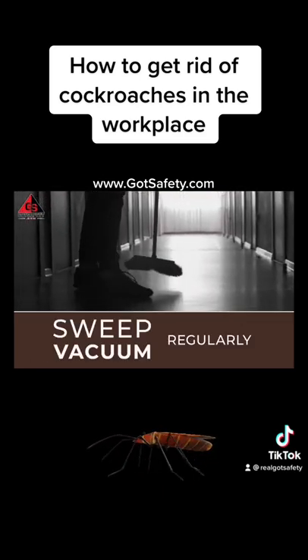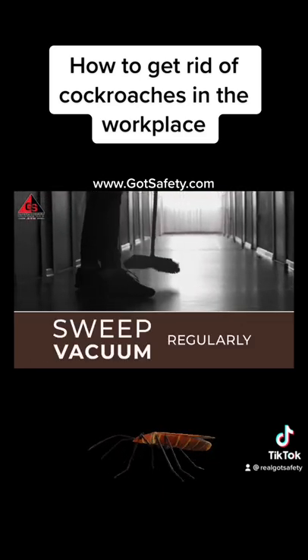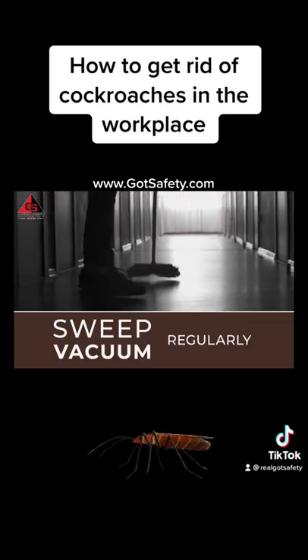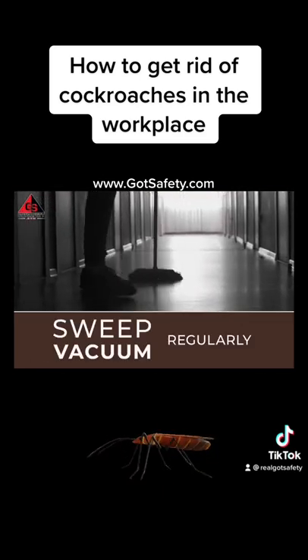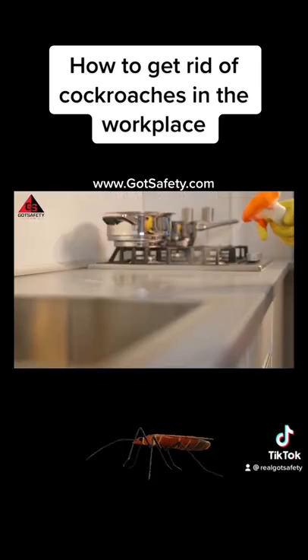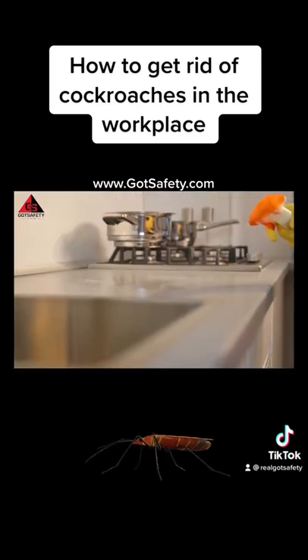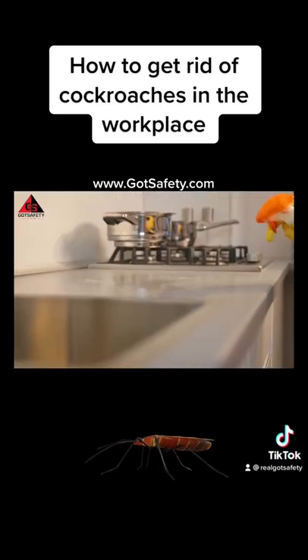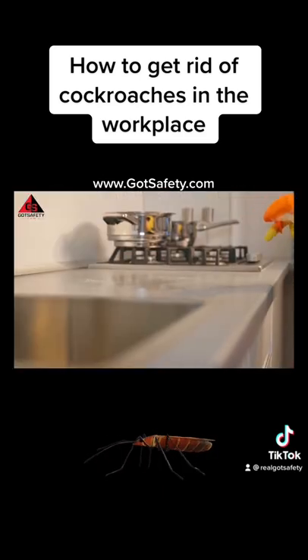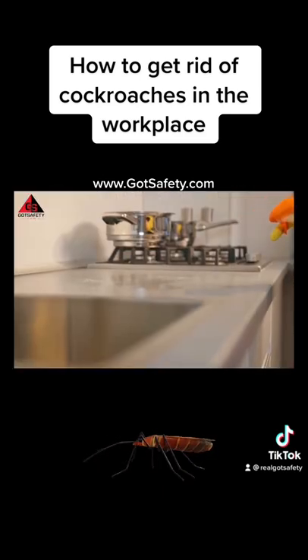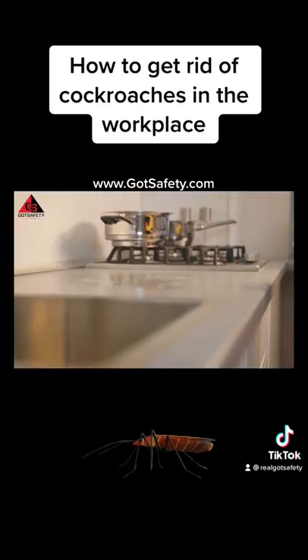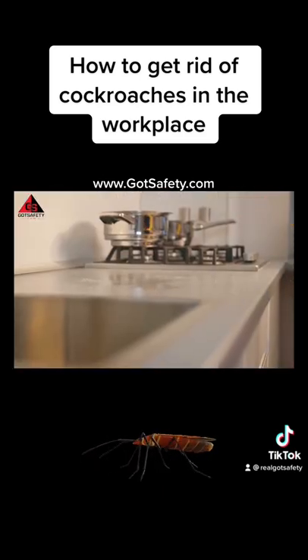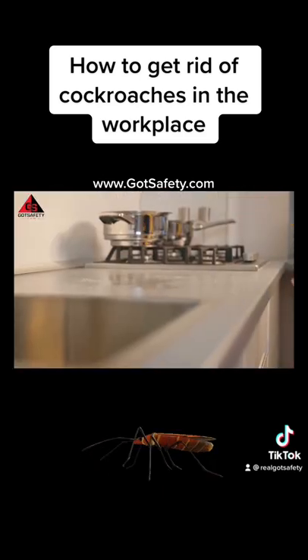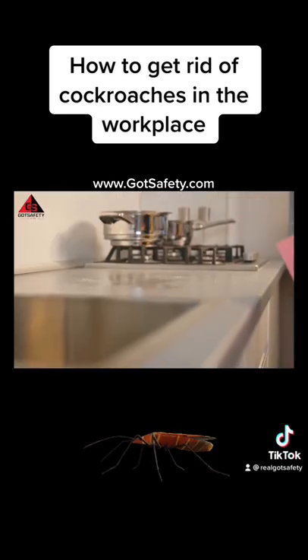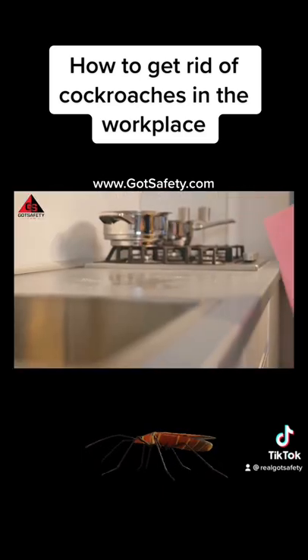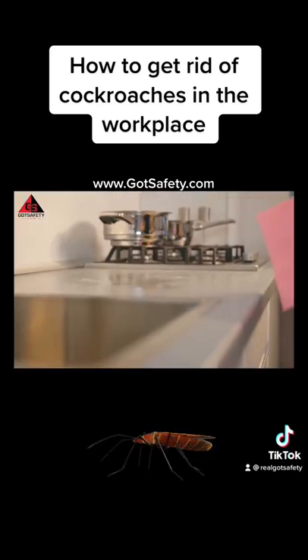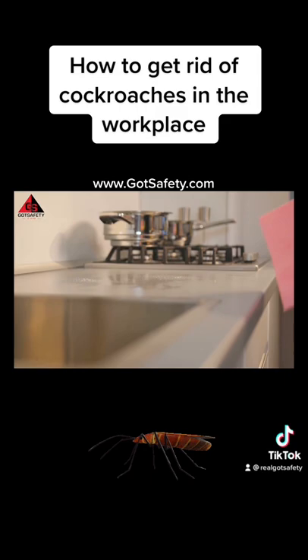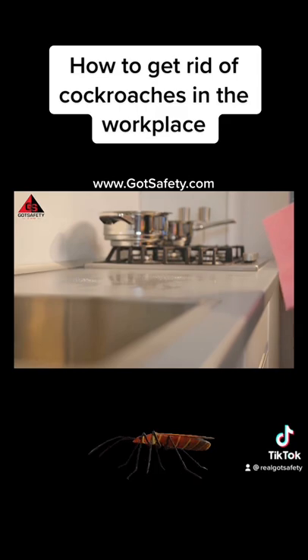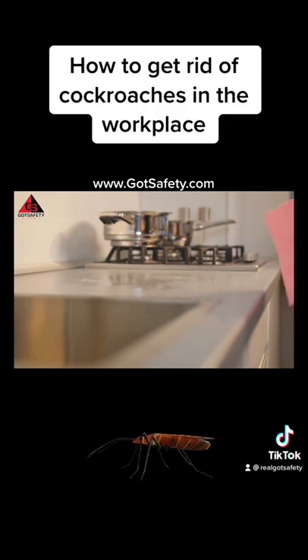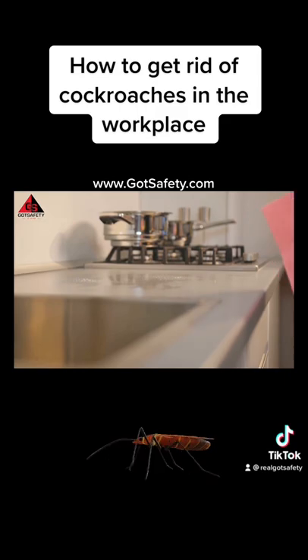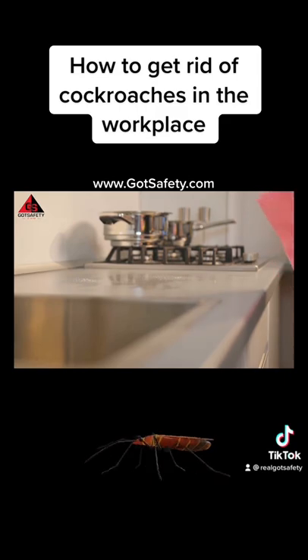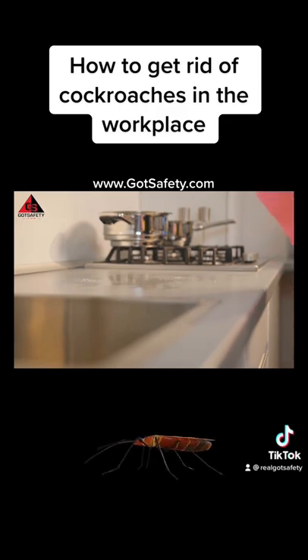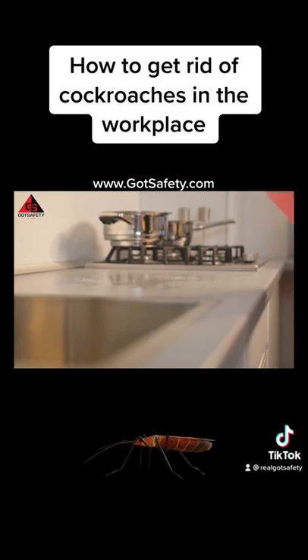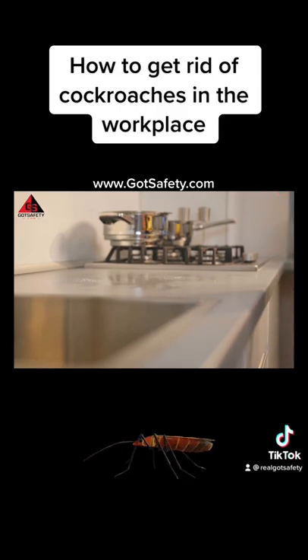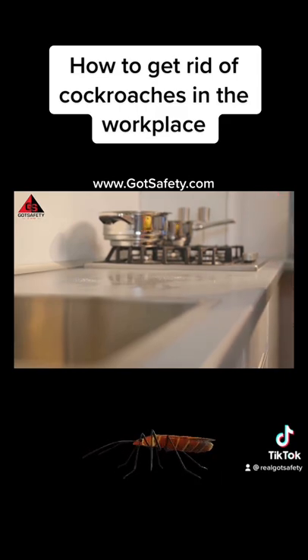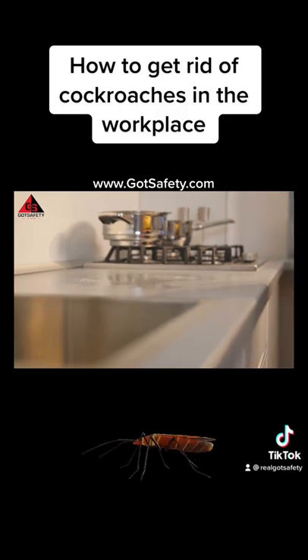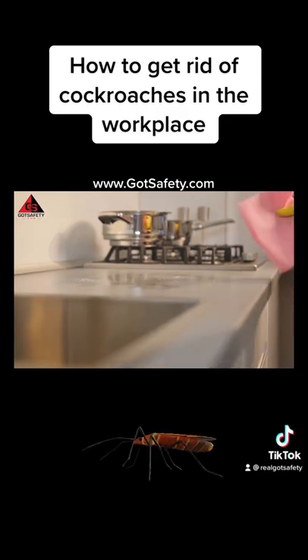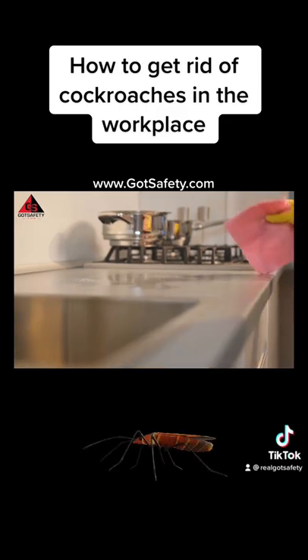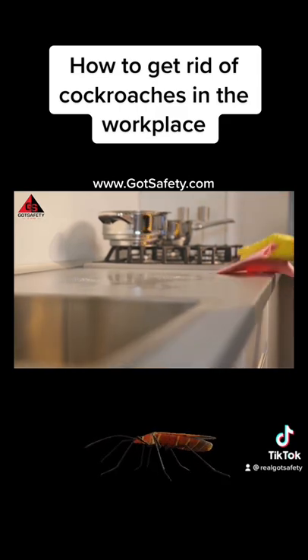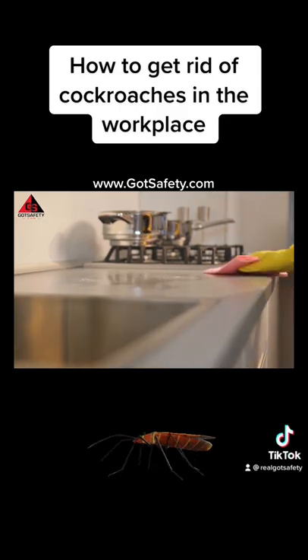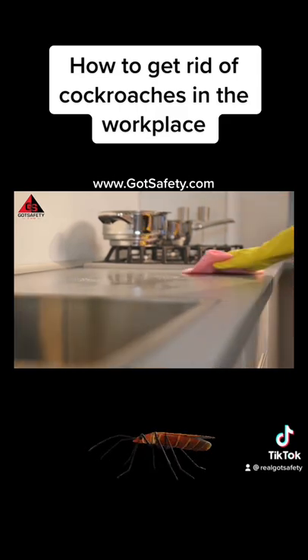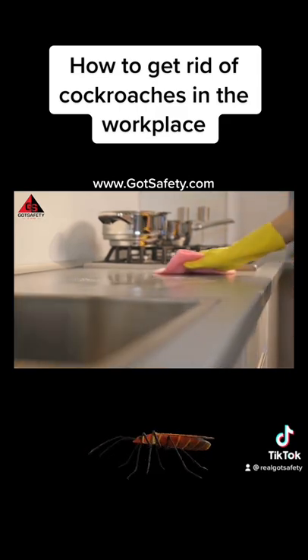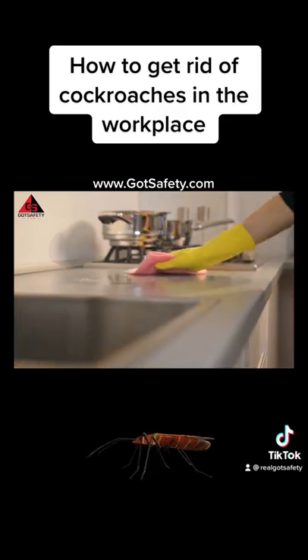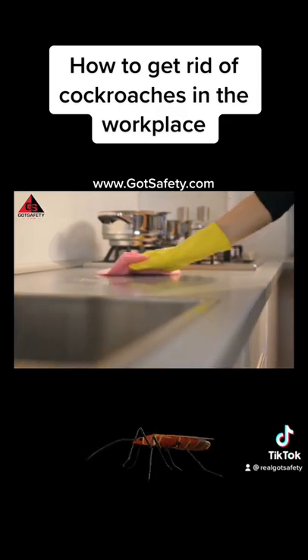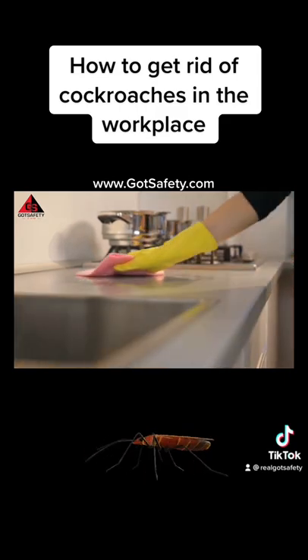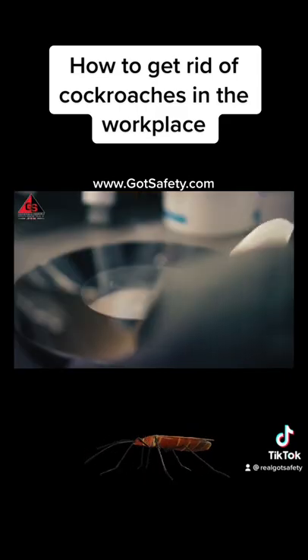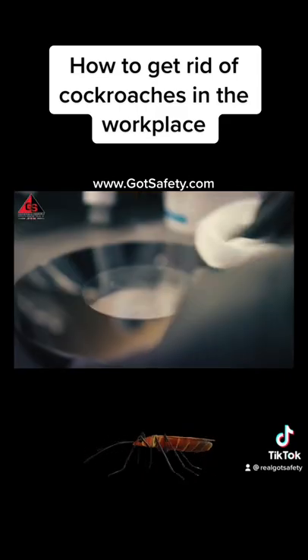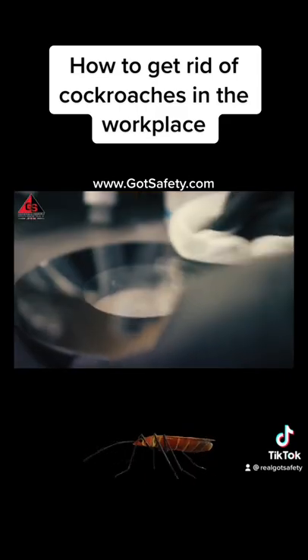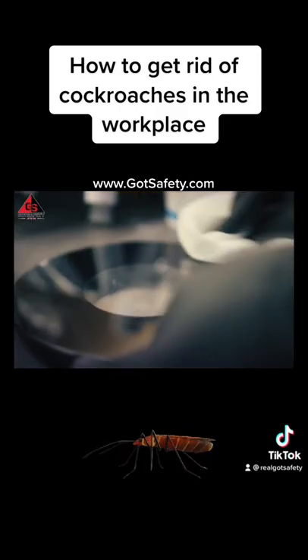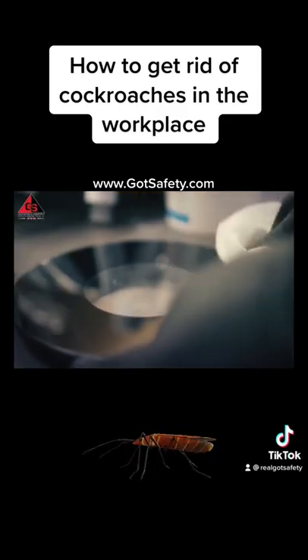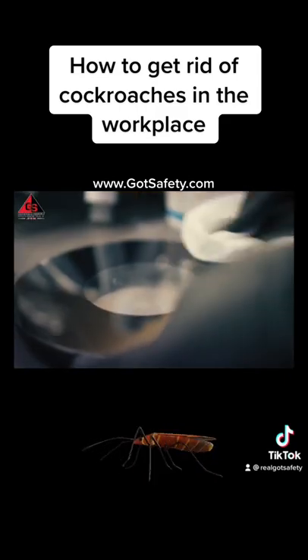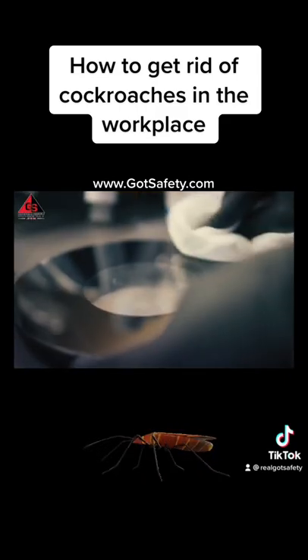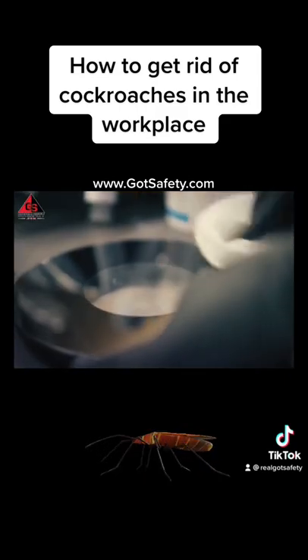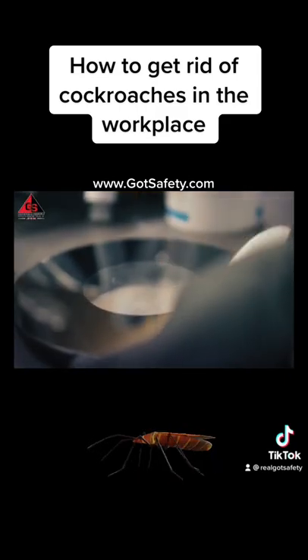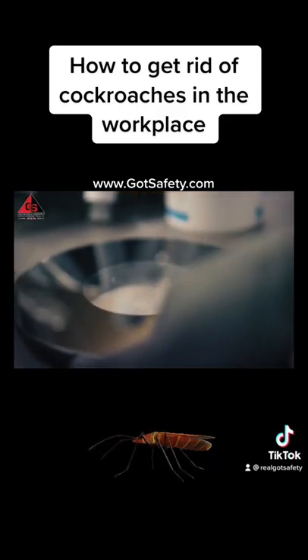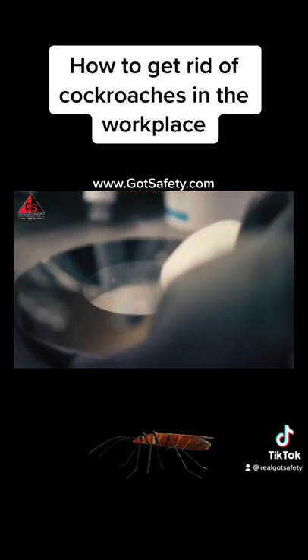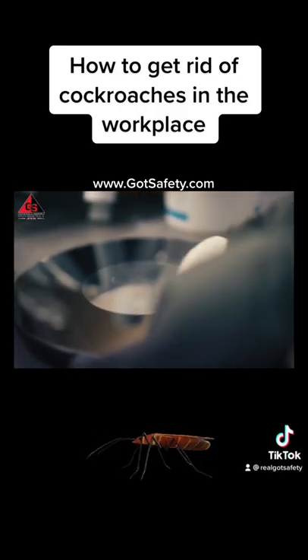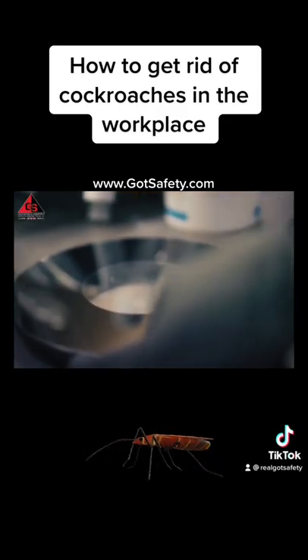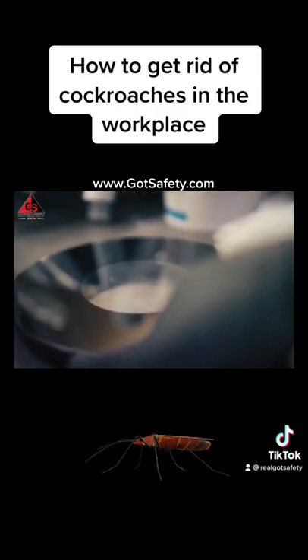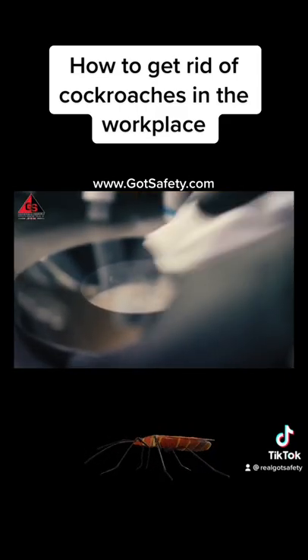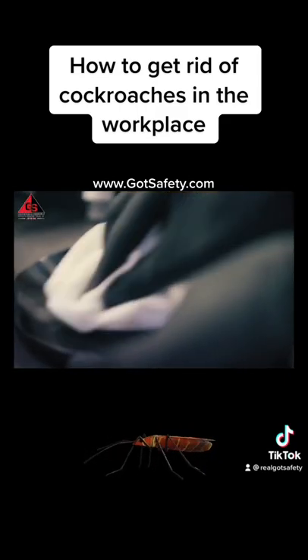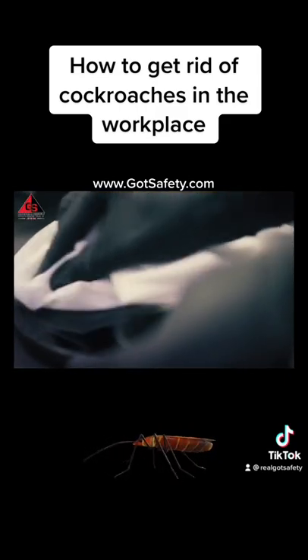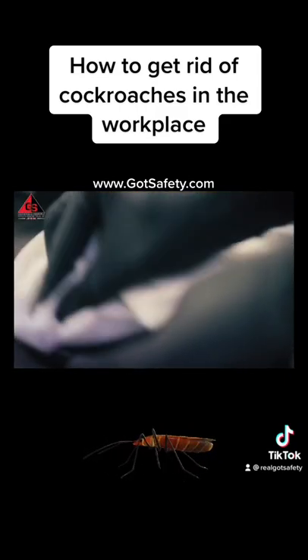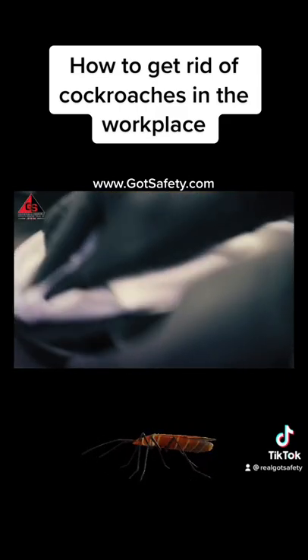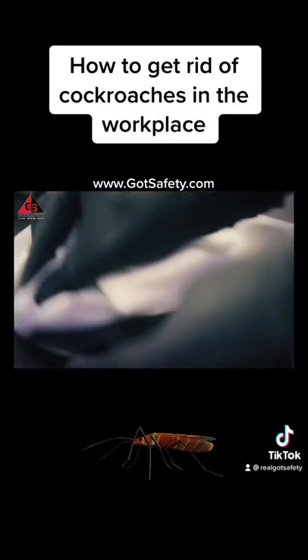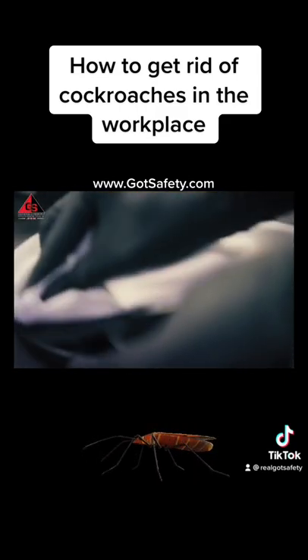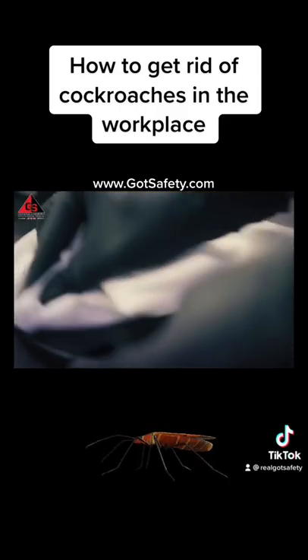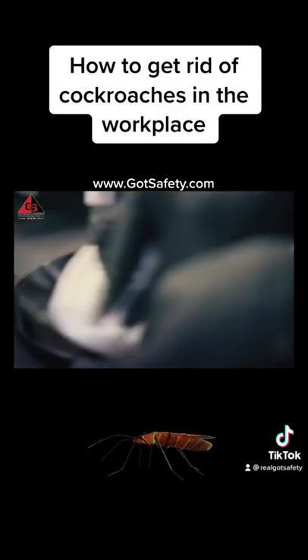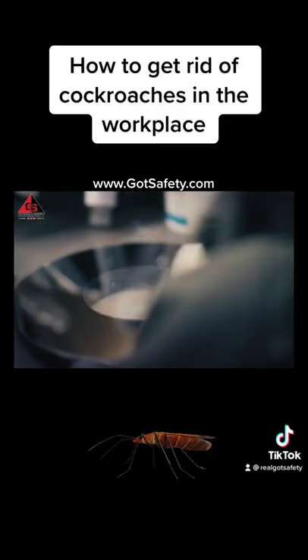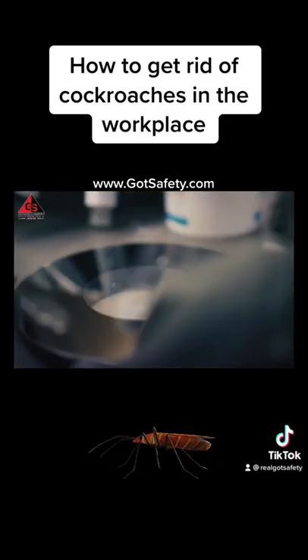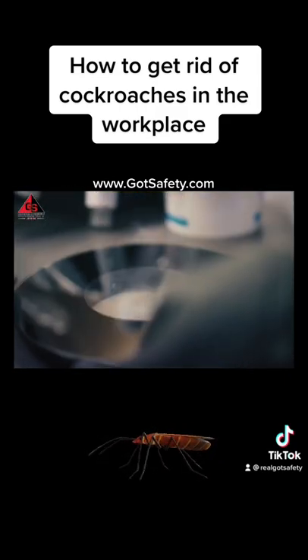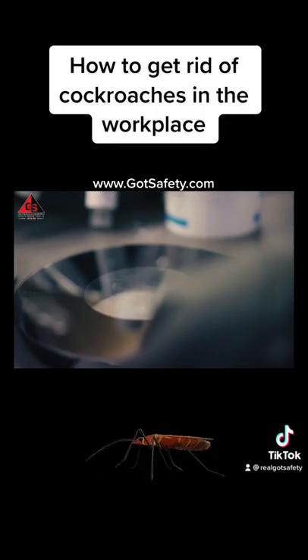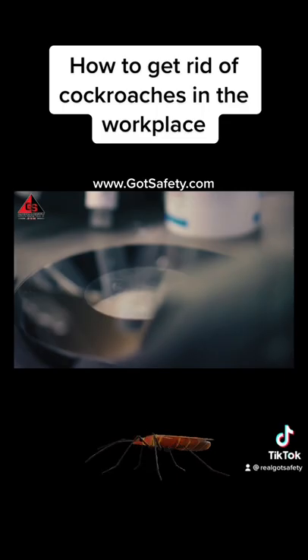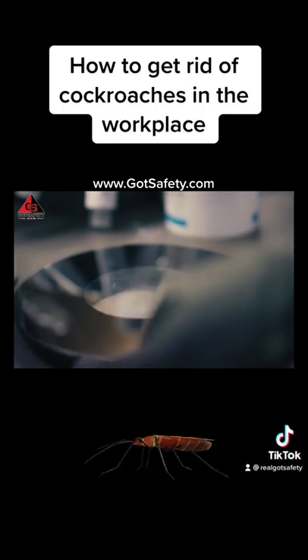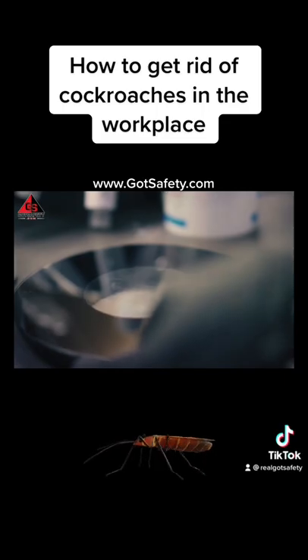After the infestation has been eliminated, continue prevention and maintenance practices to keep the cockroaches from returning.